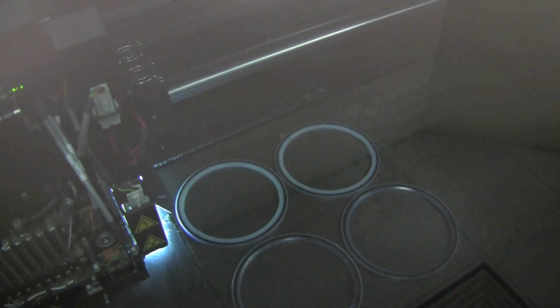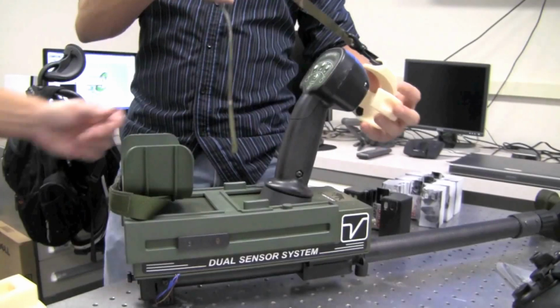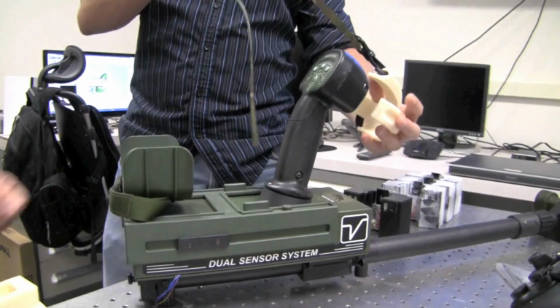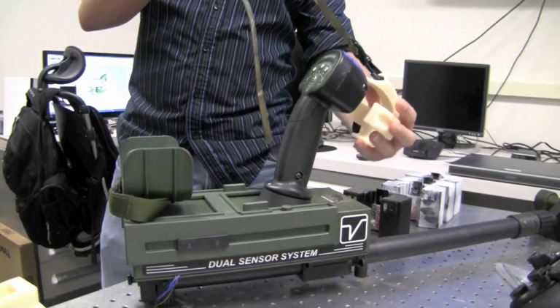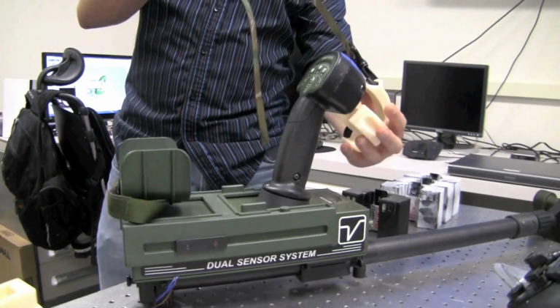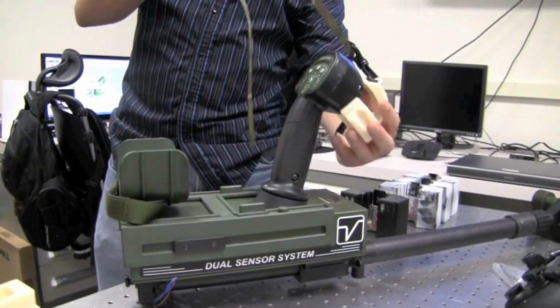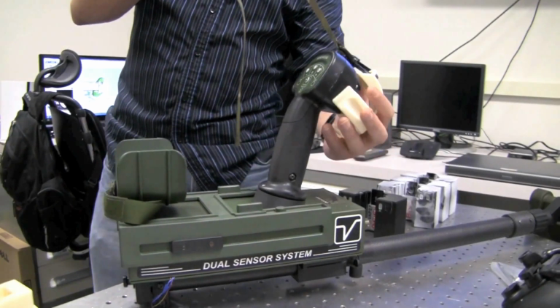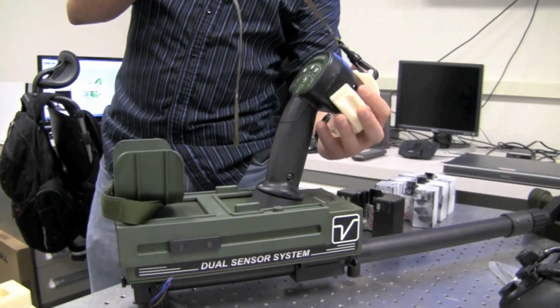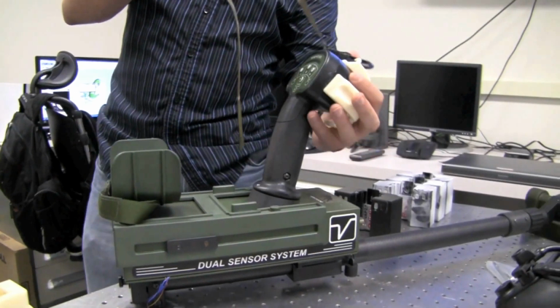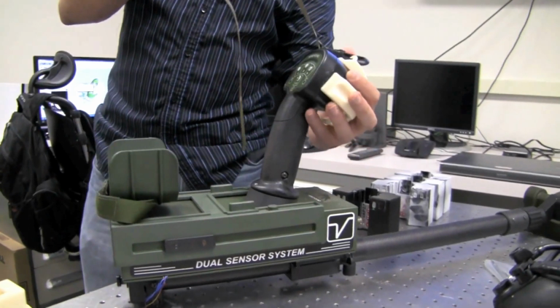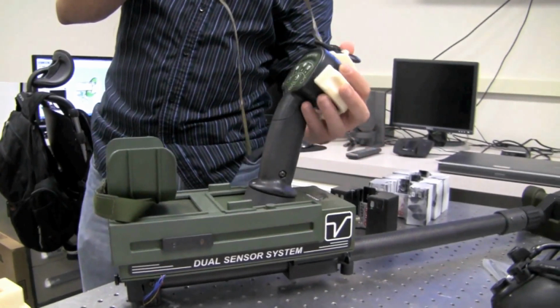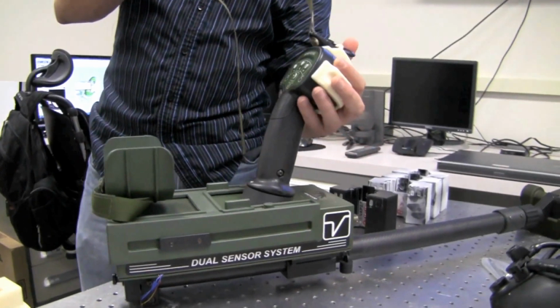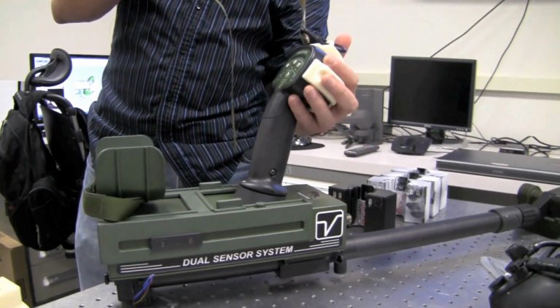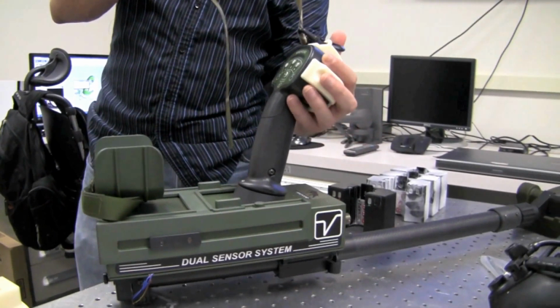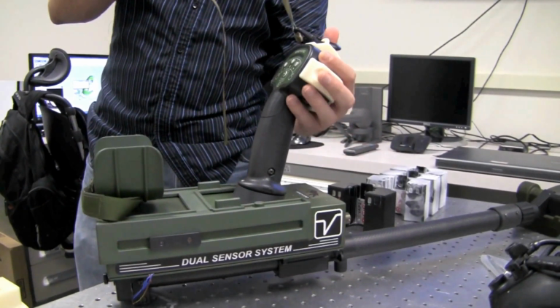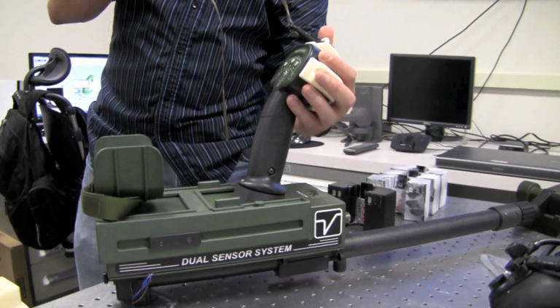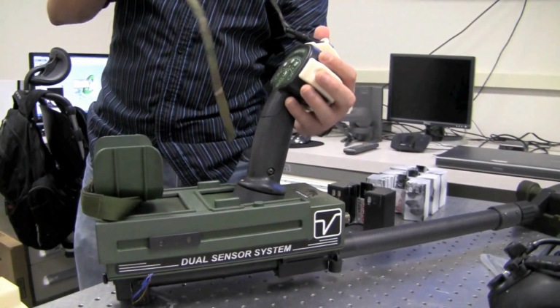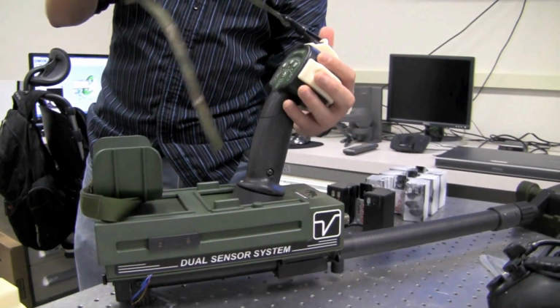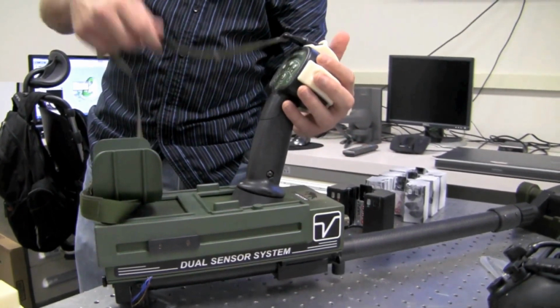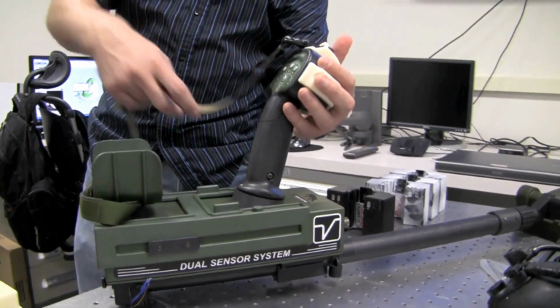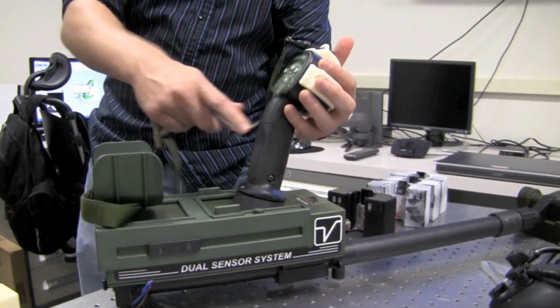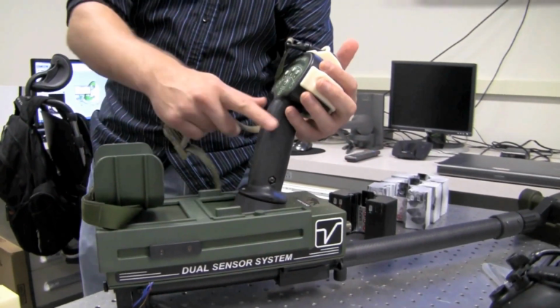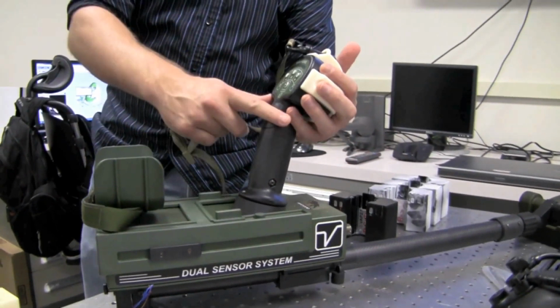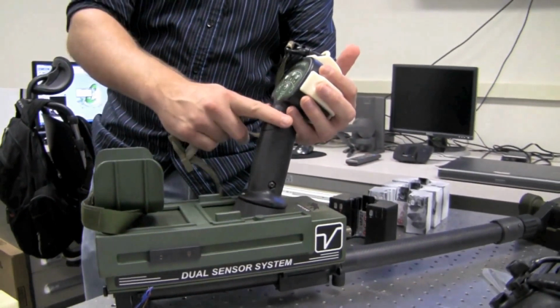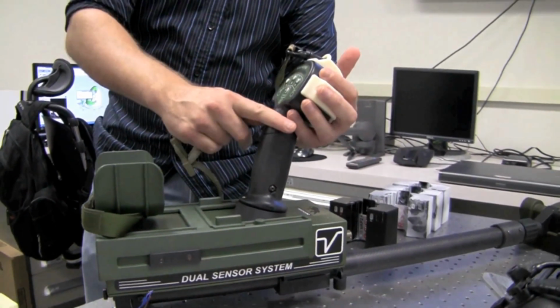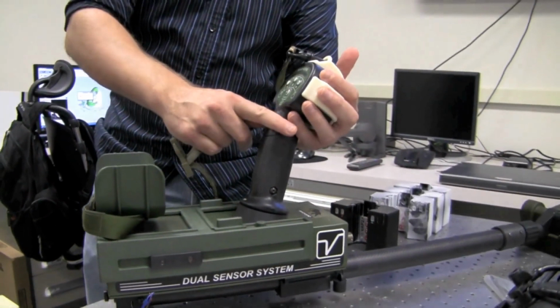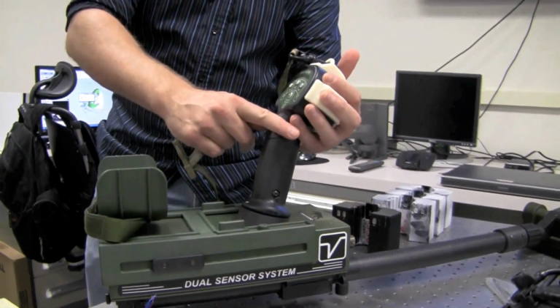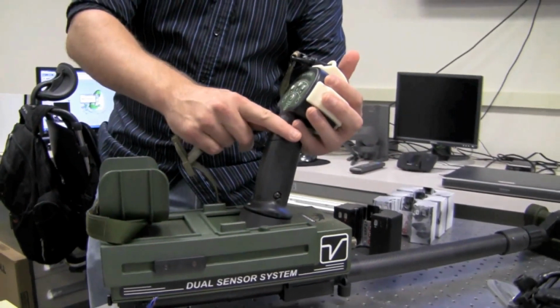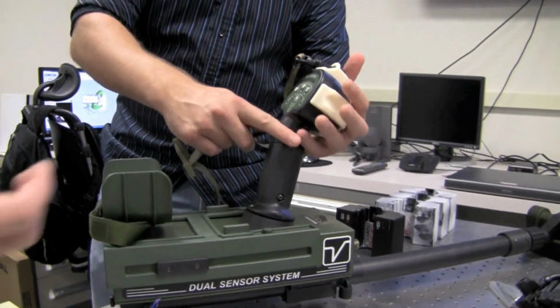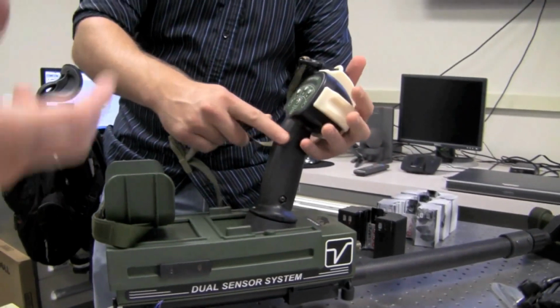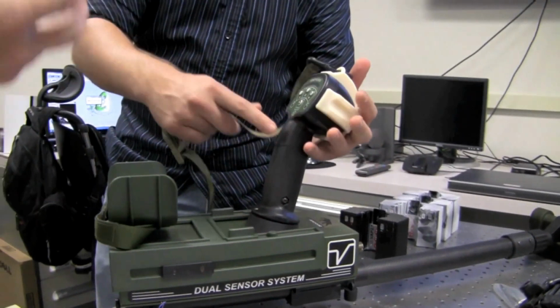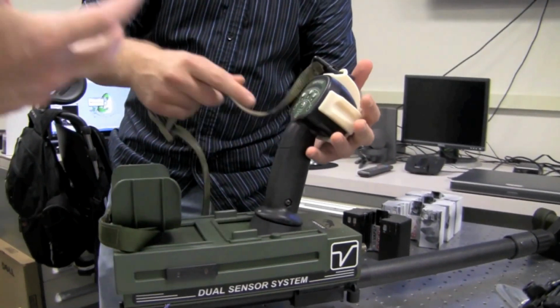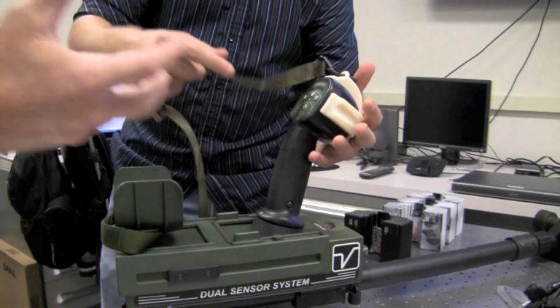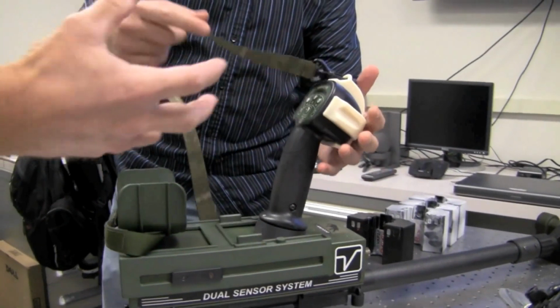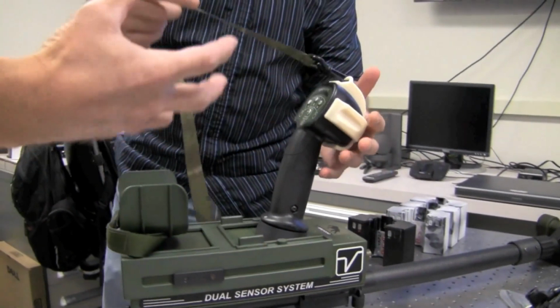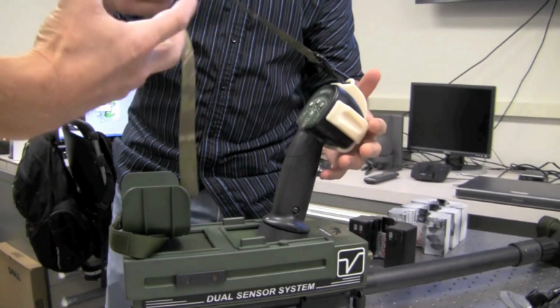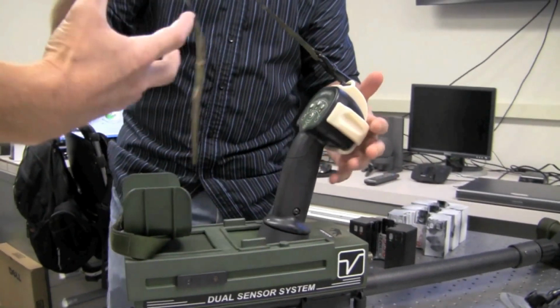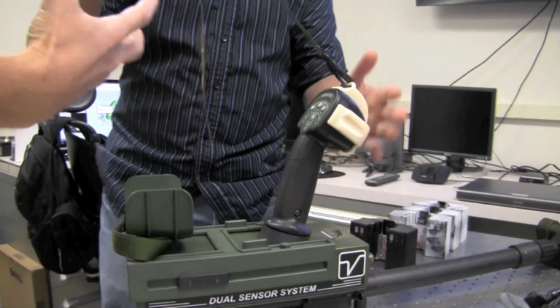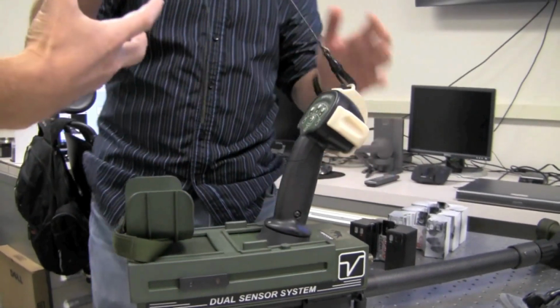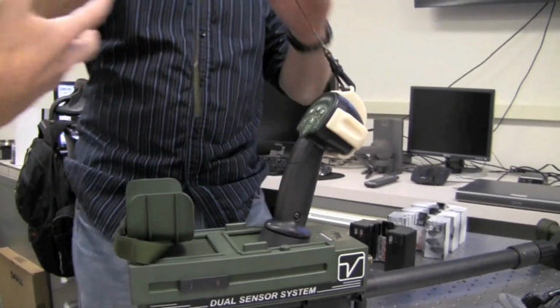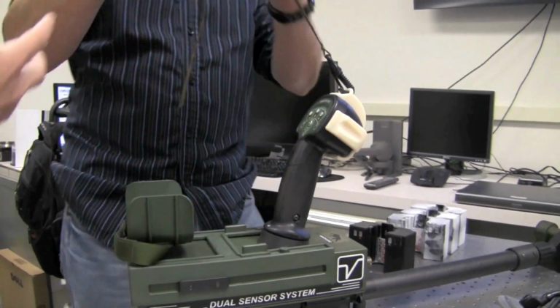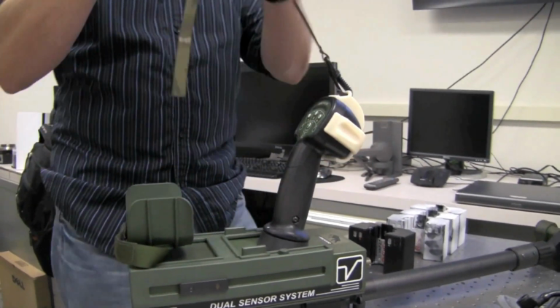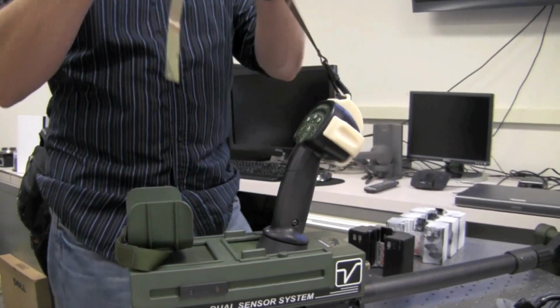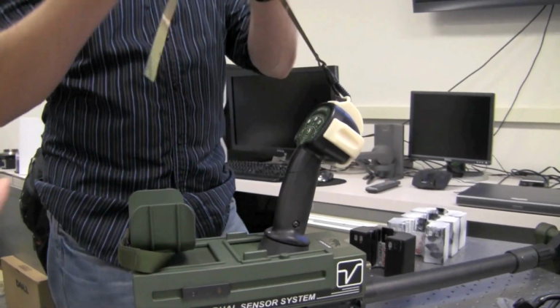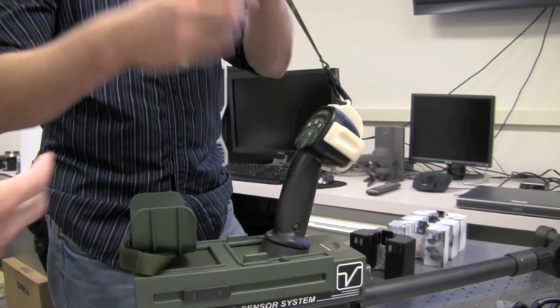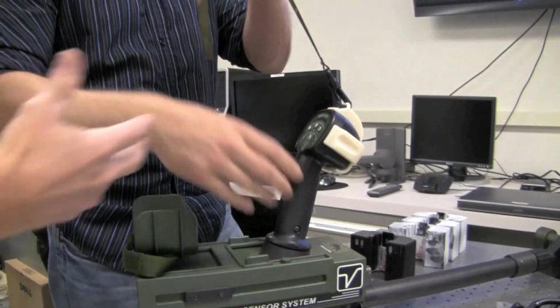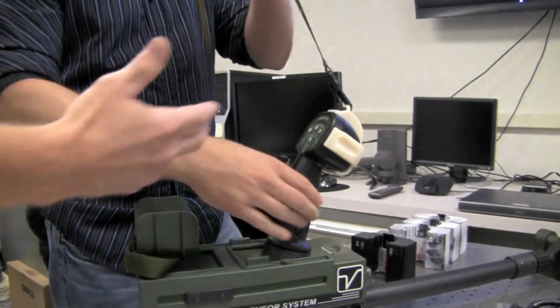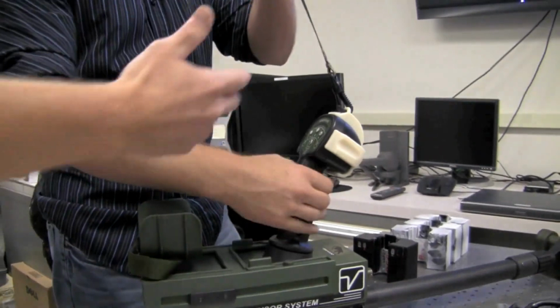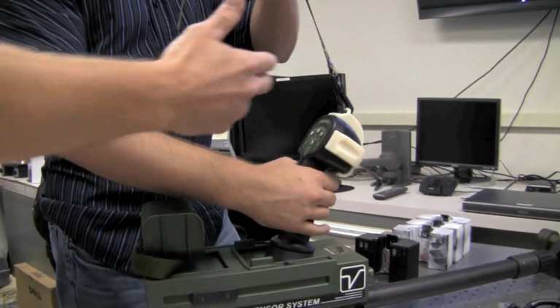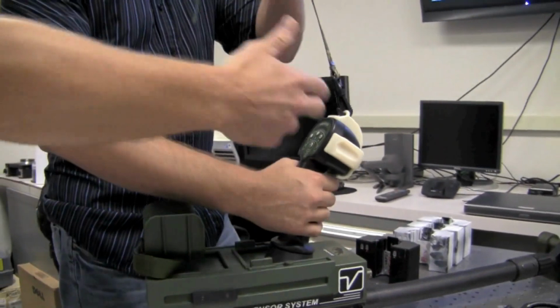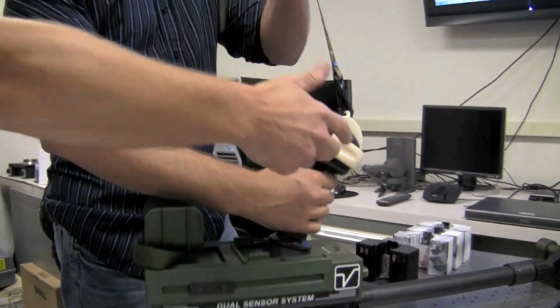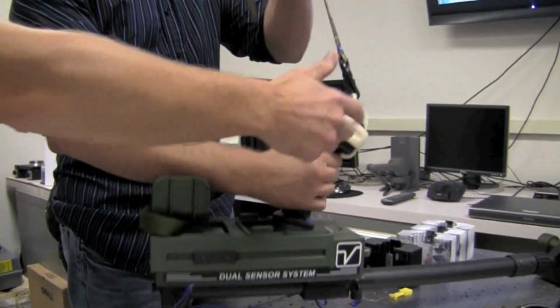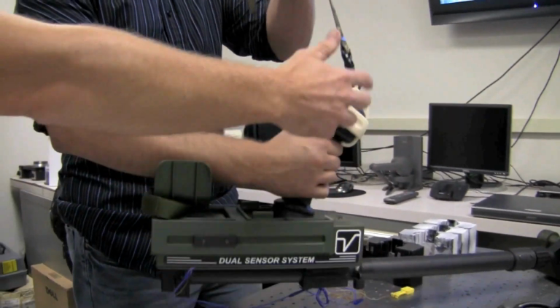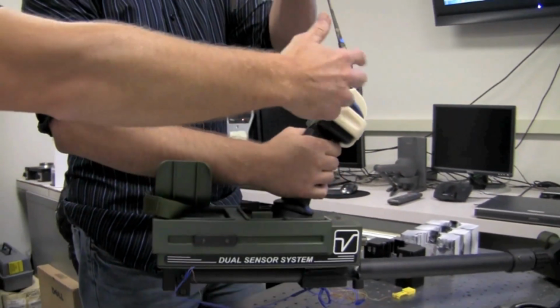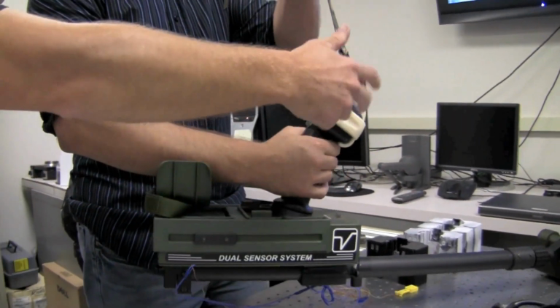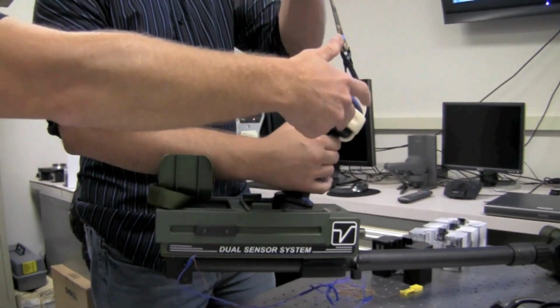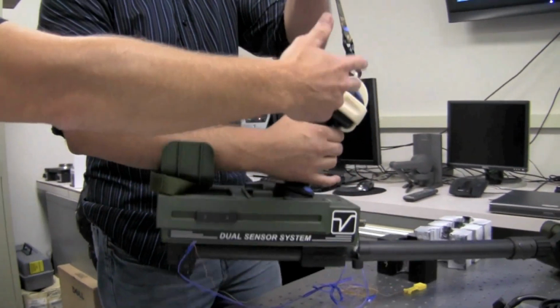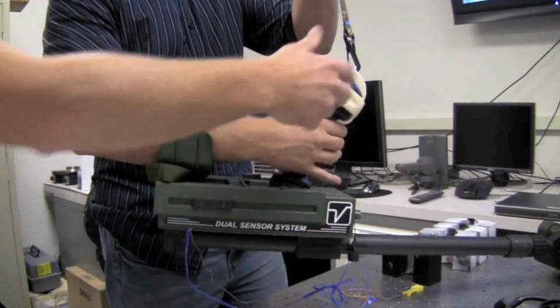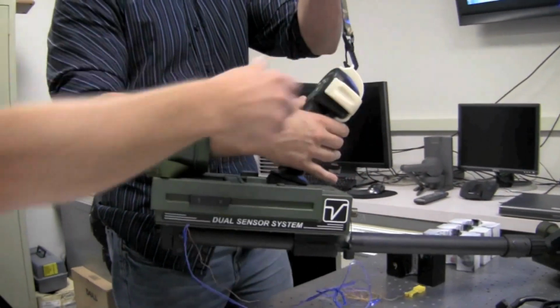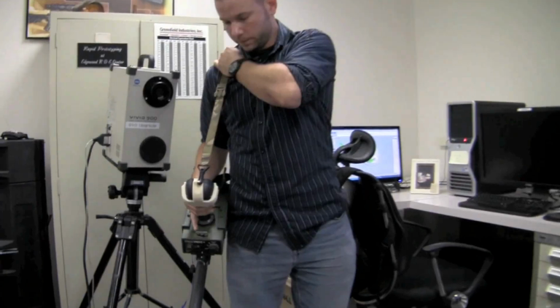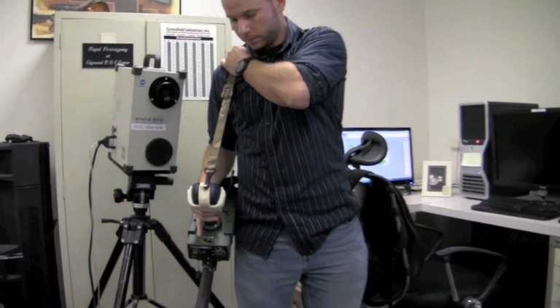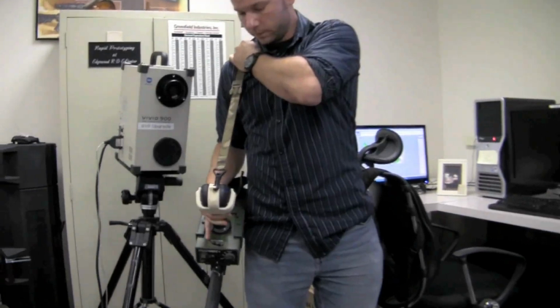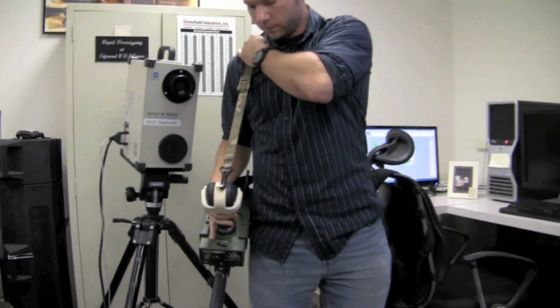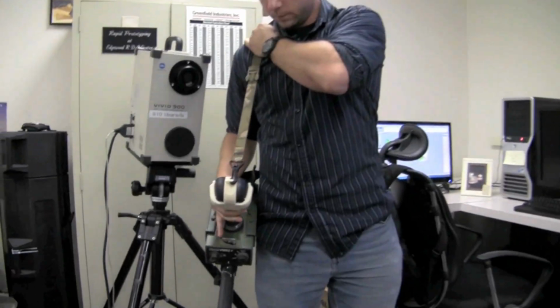One recent project involved coming up with a solution to help soldiers carry a heavy piece of sensor equipment in the field.